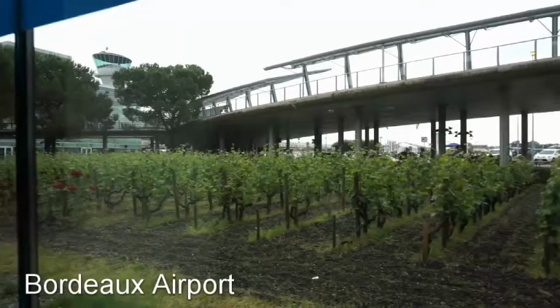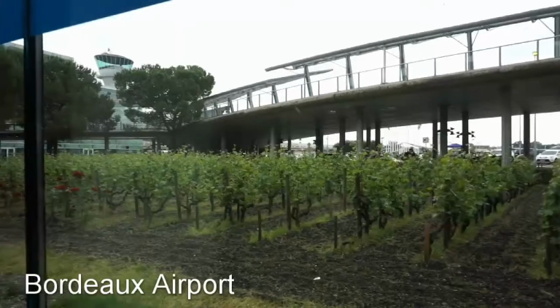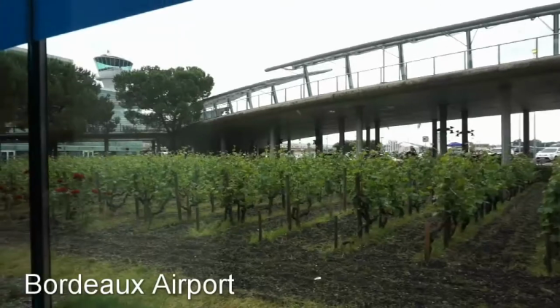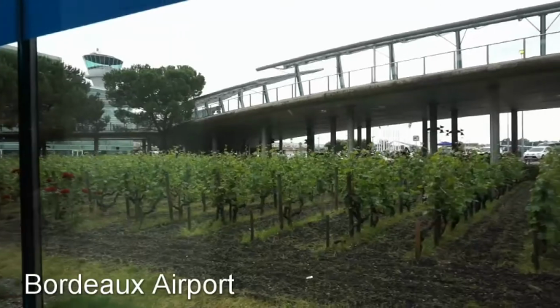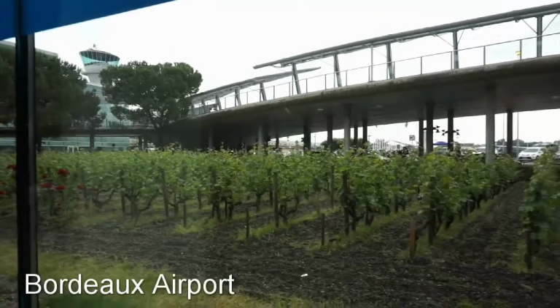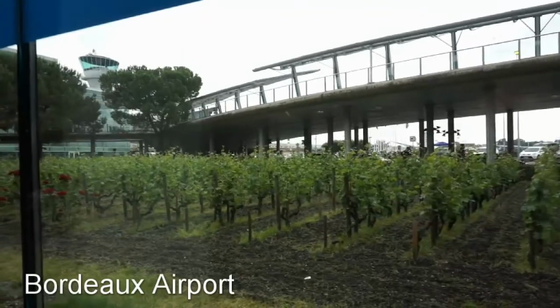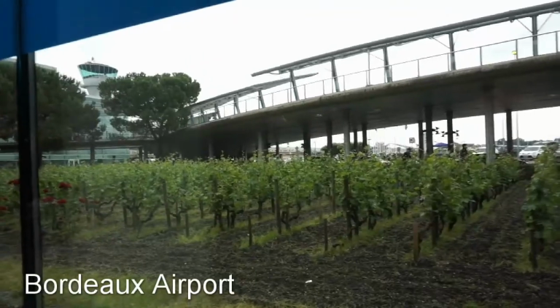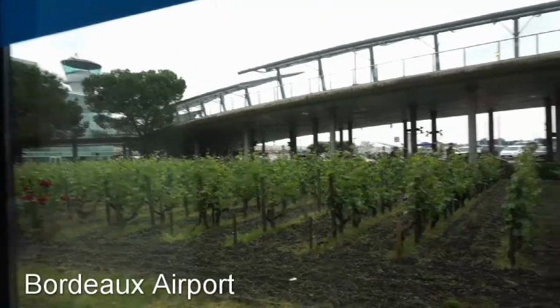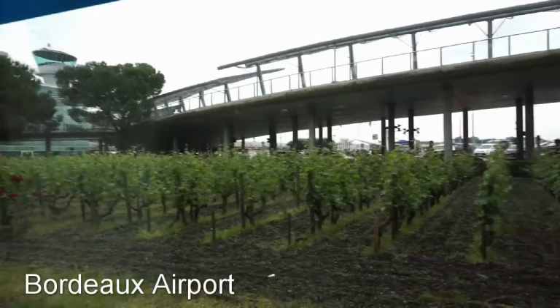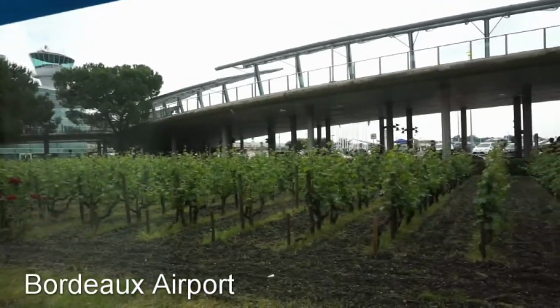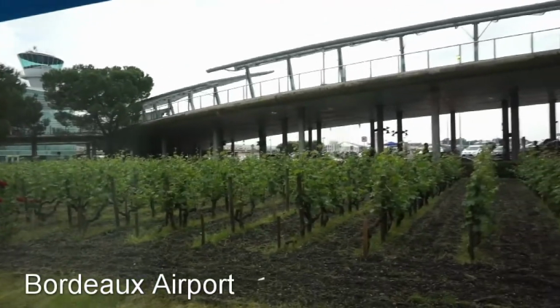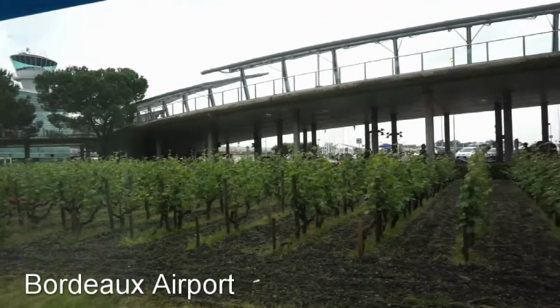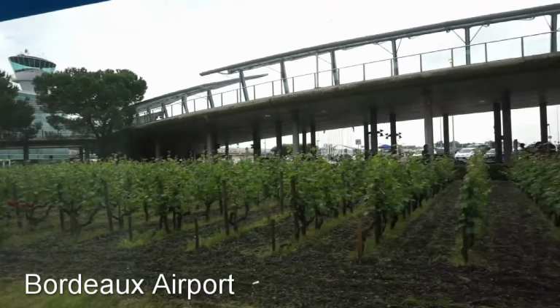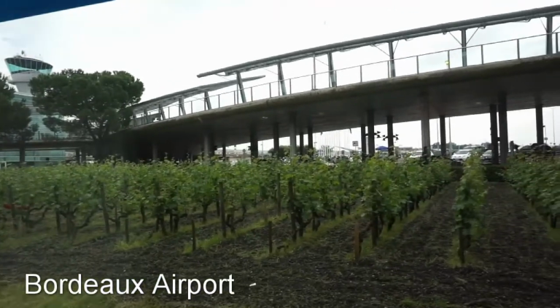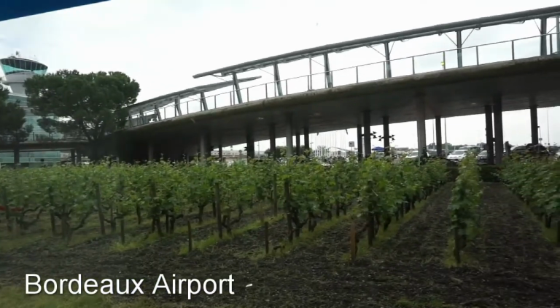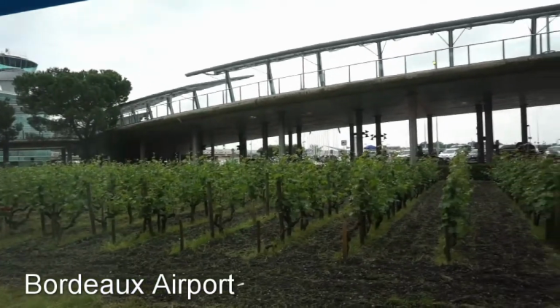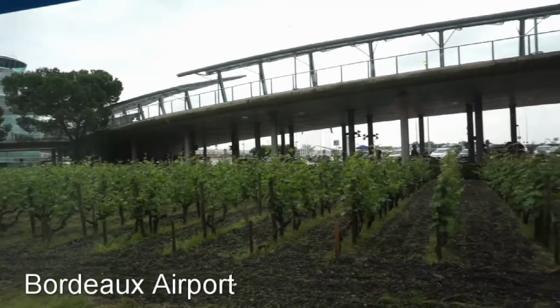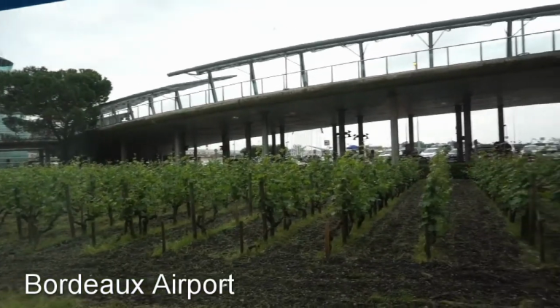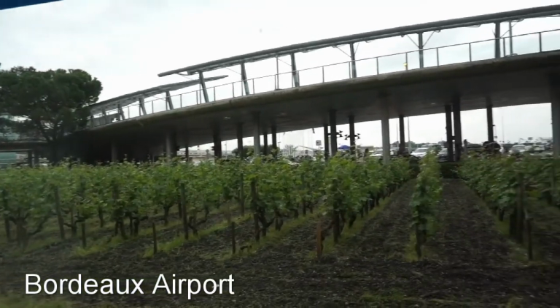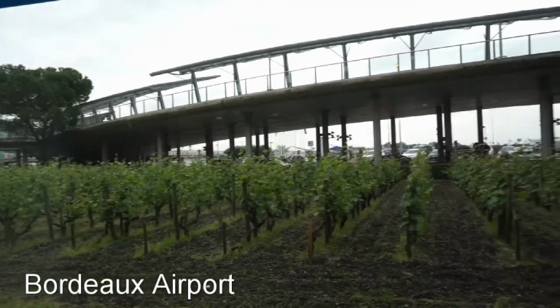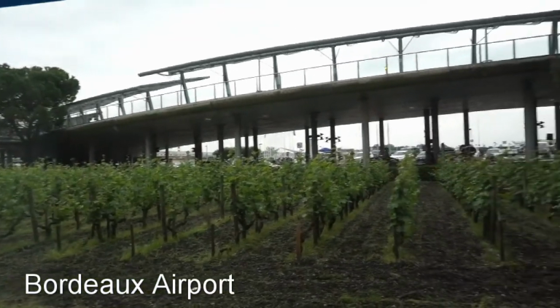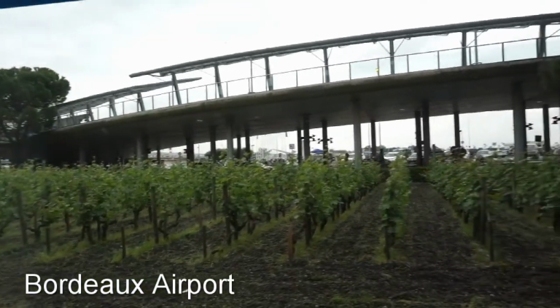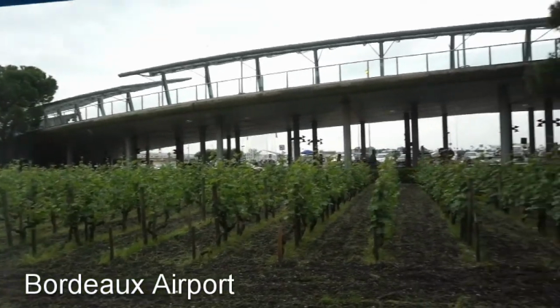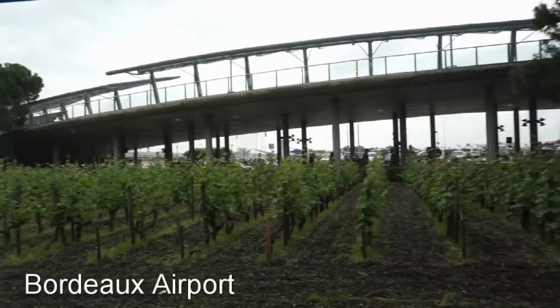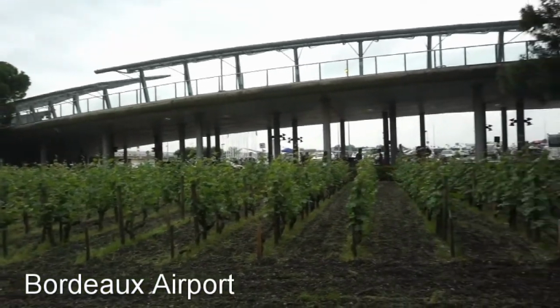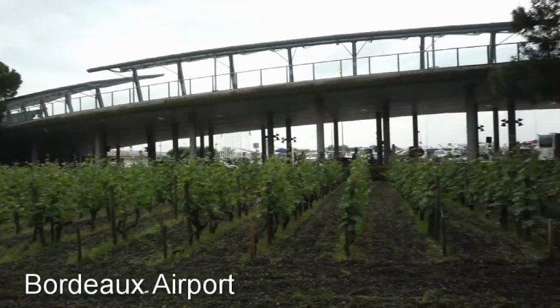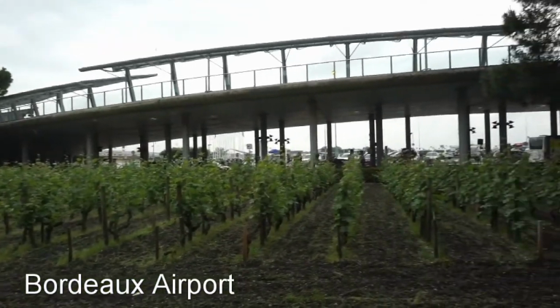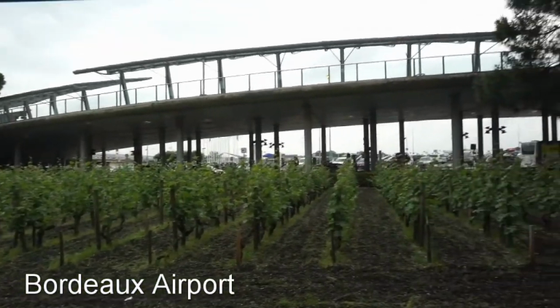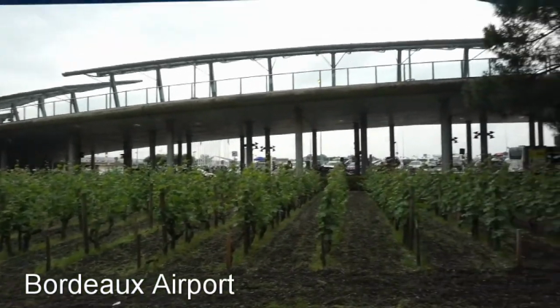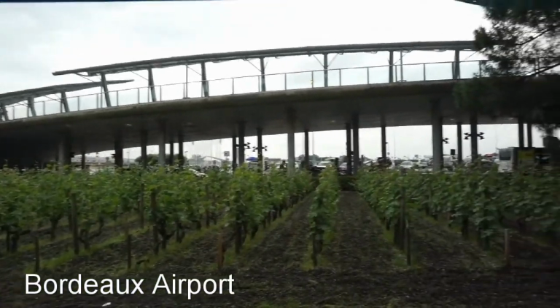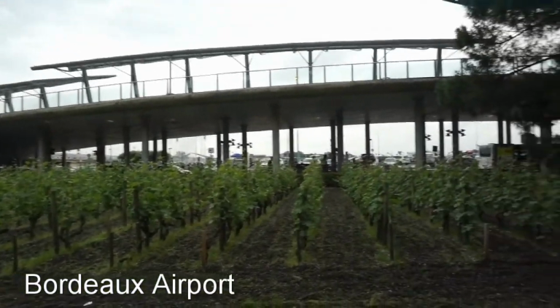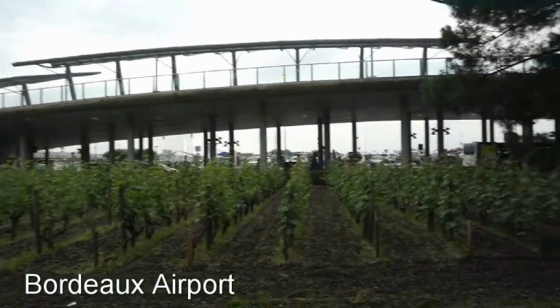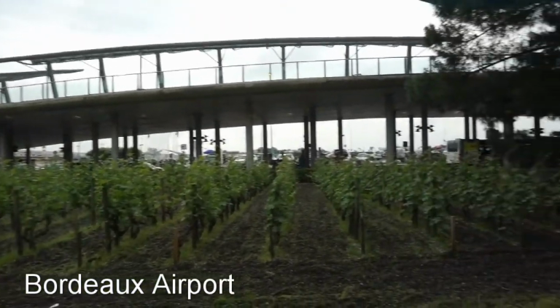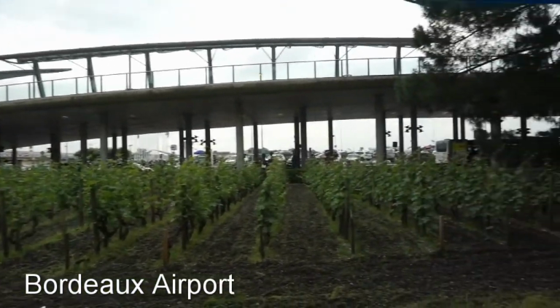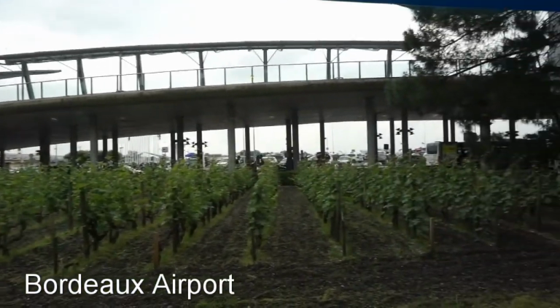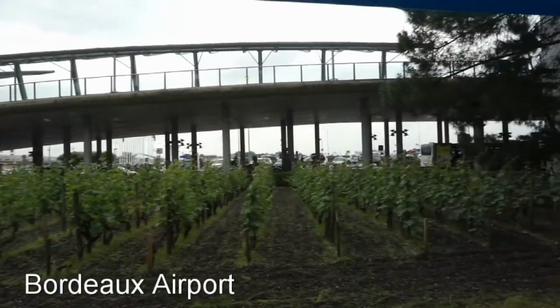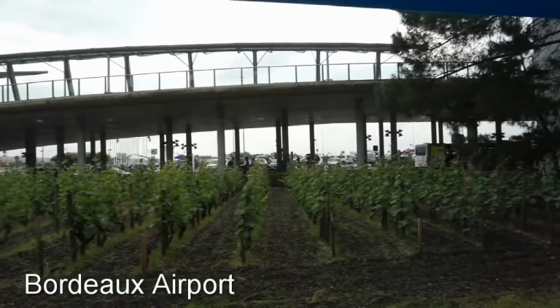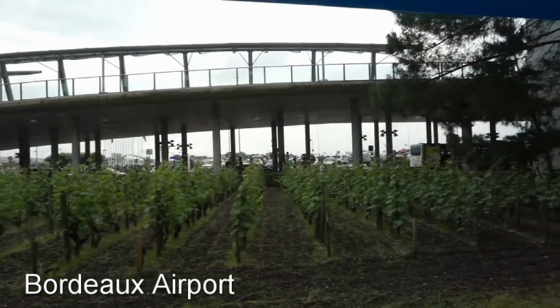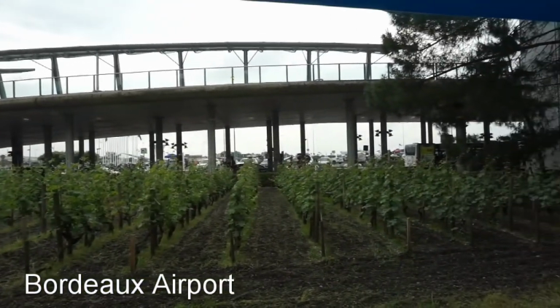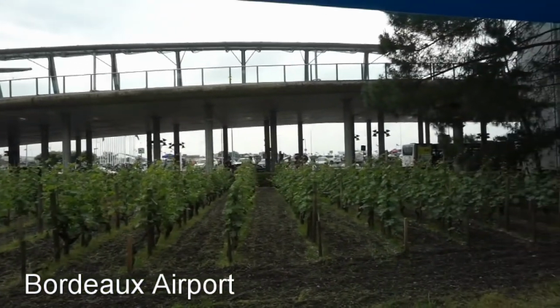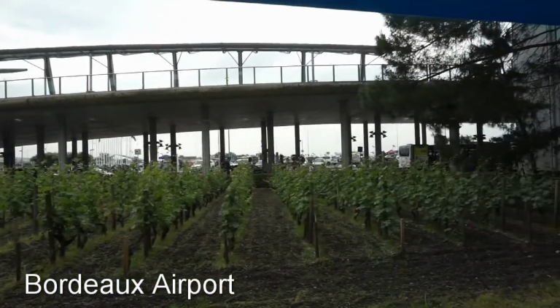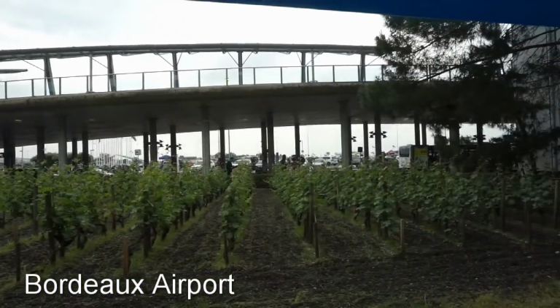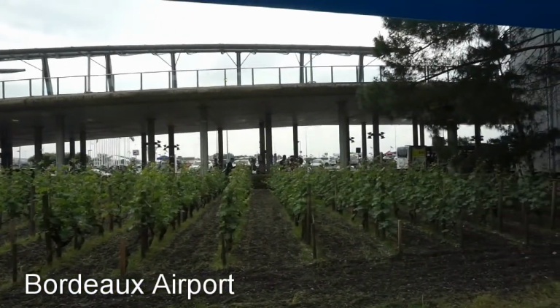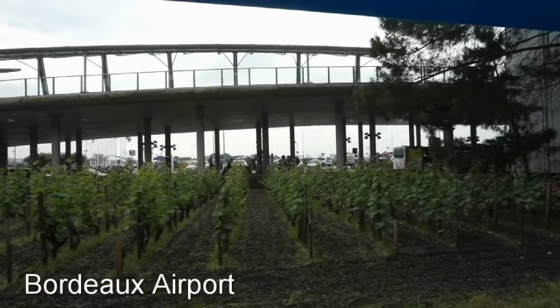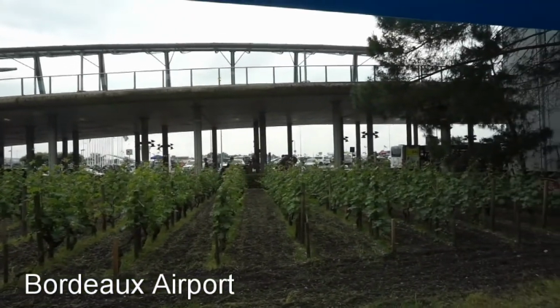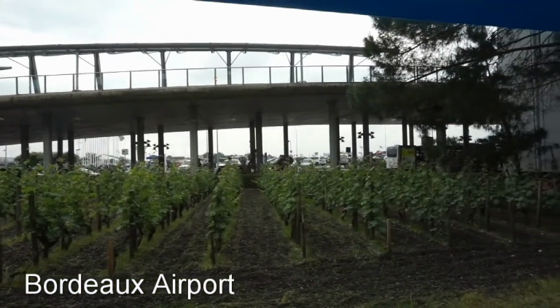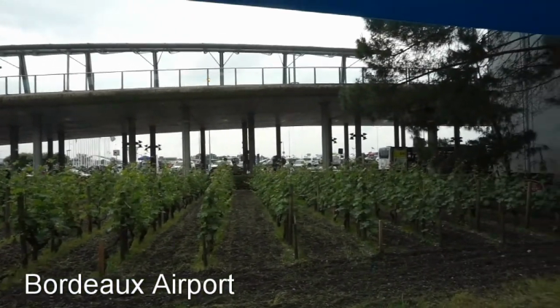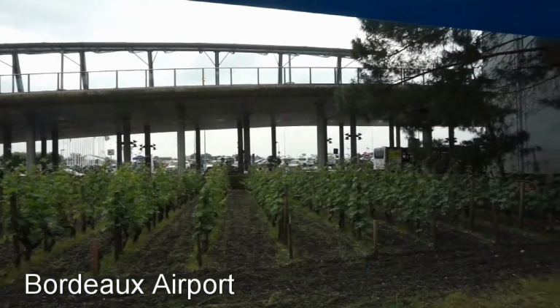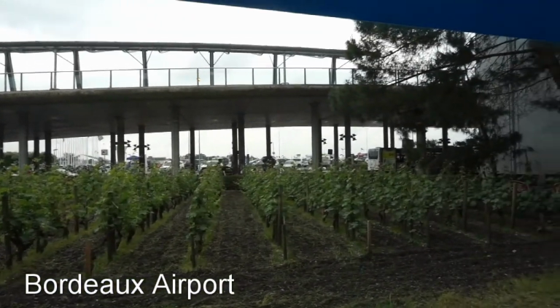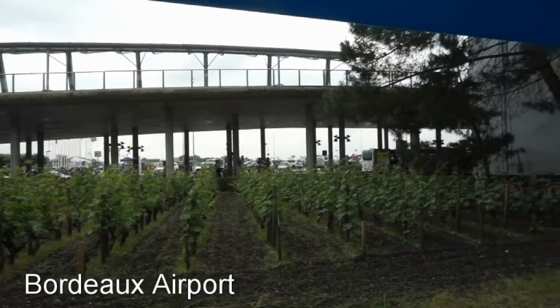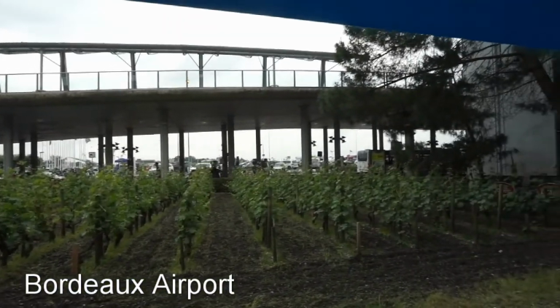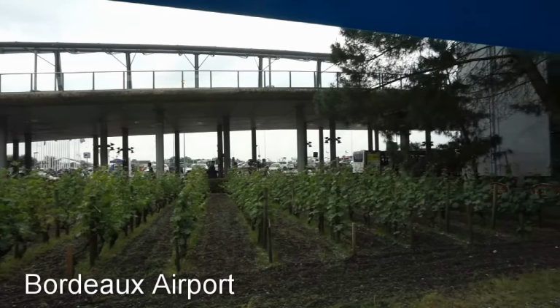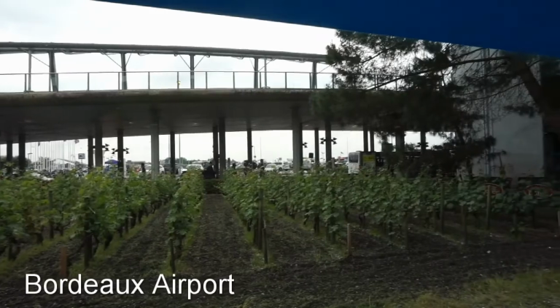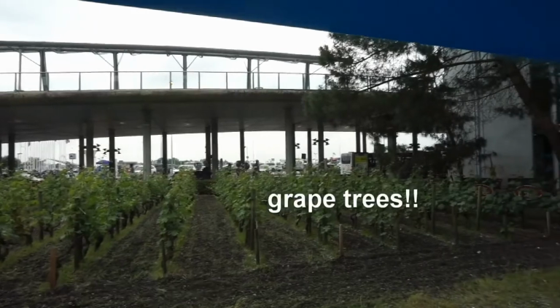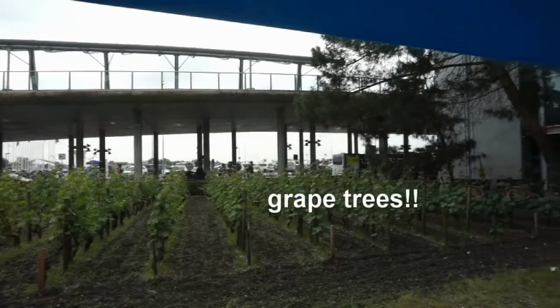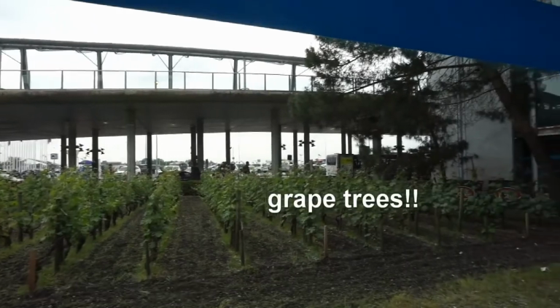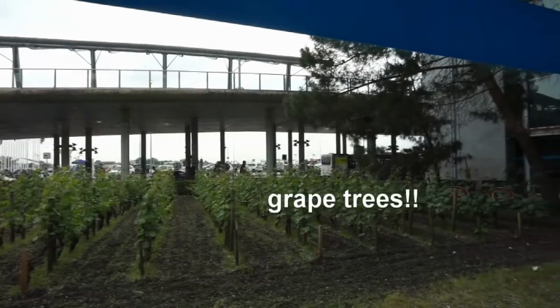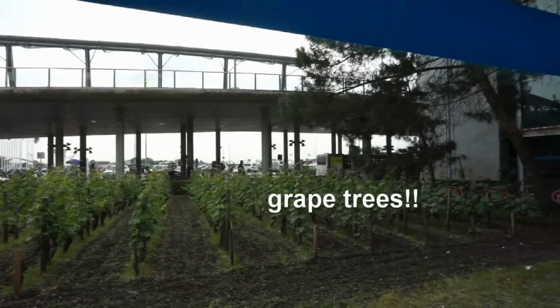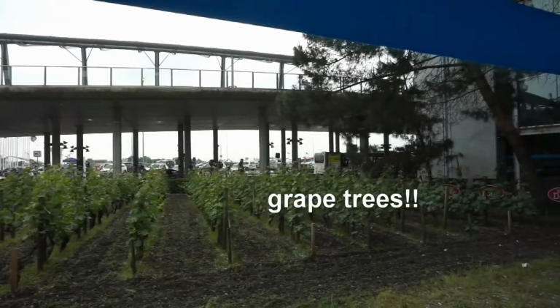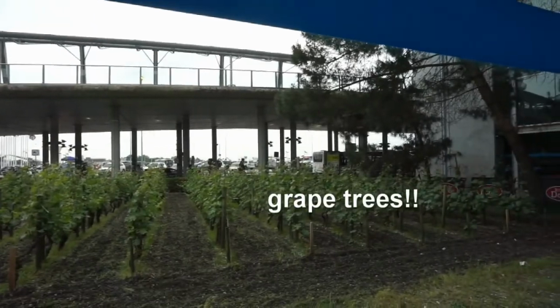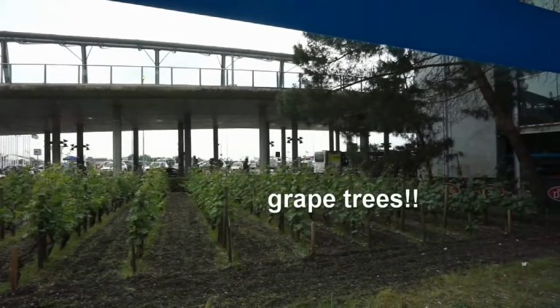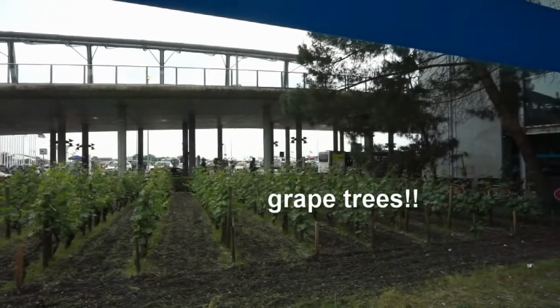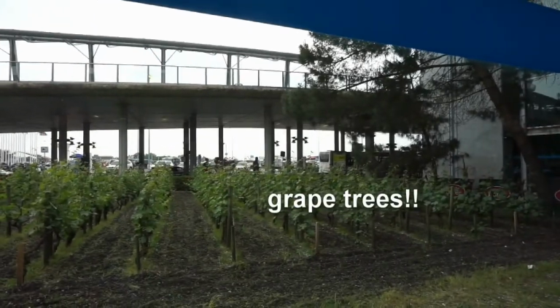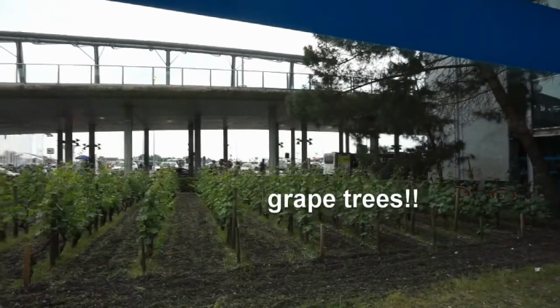This is Bordeaux airport — they have their own vineyard.